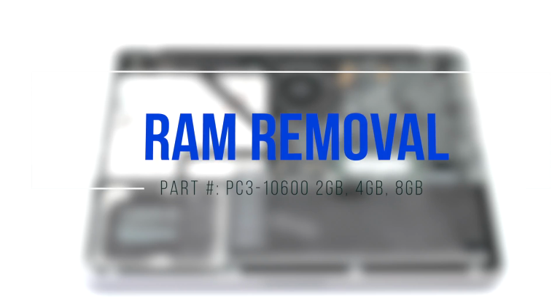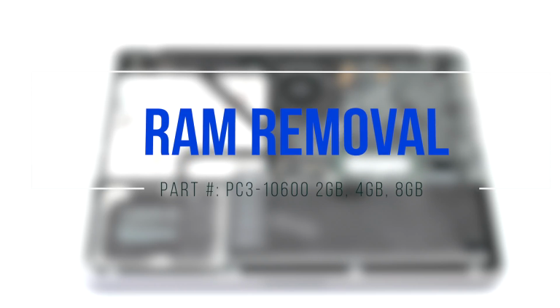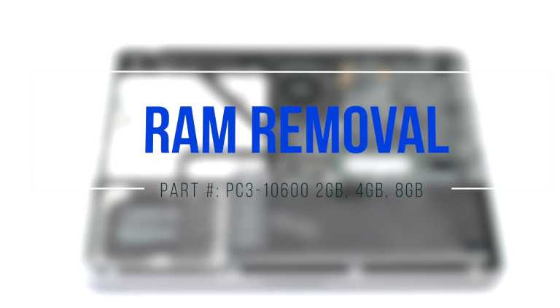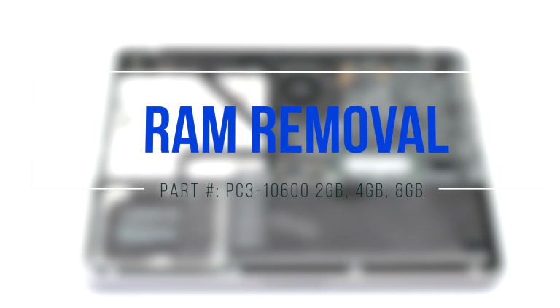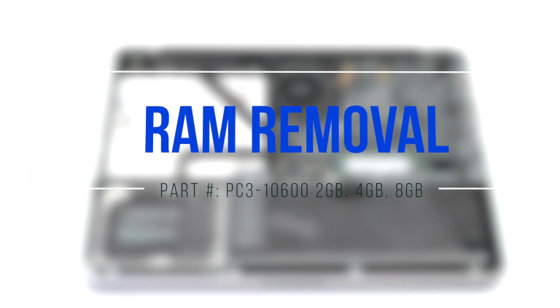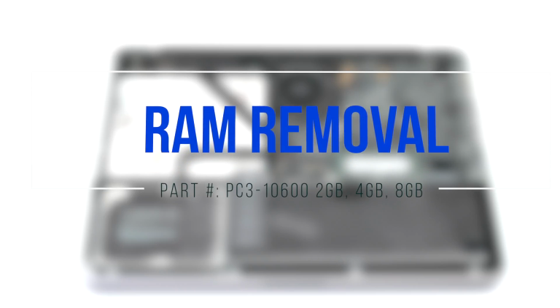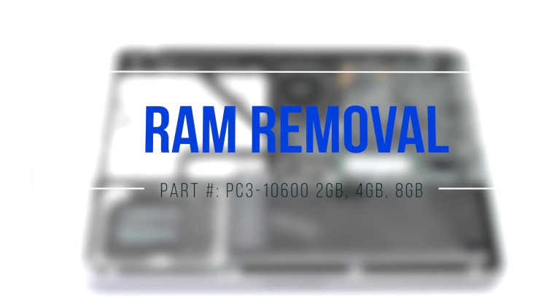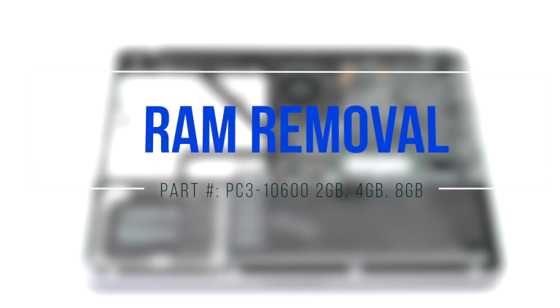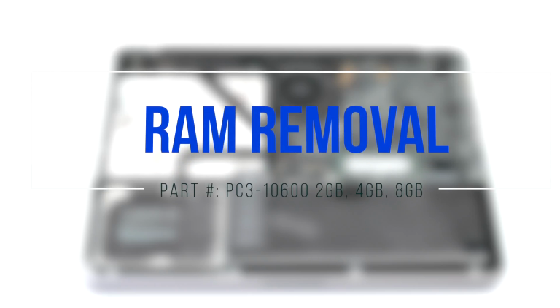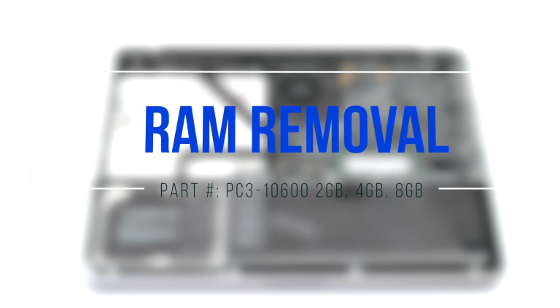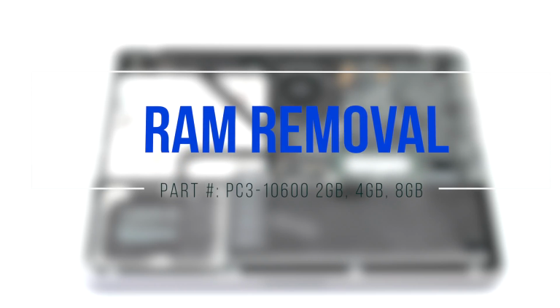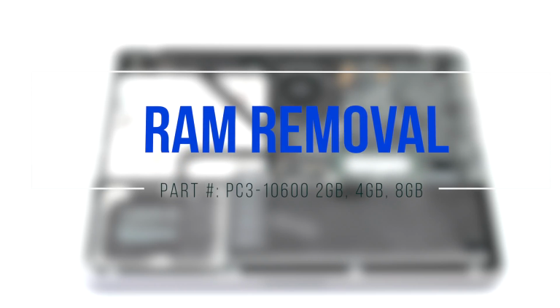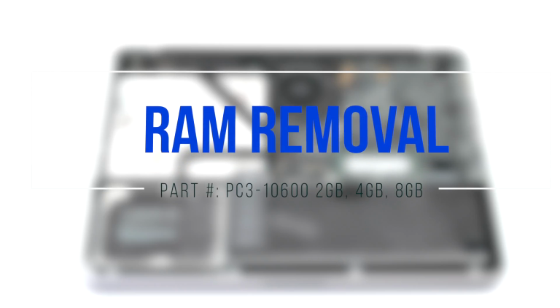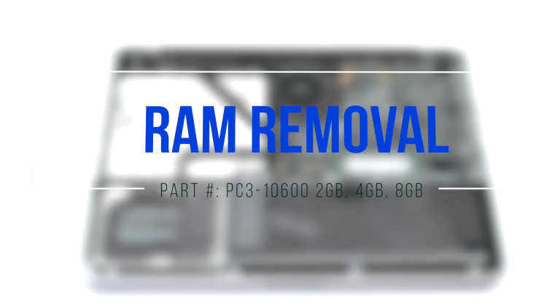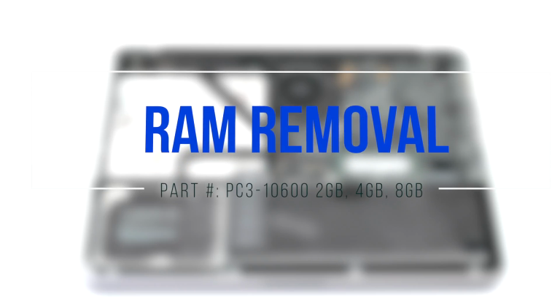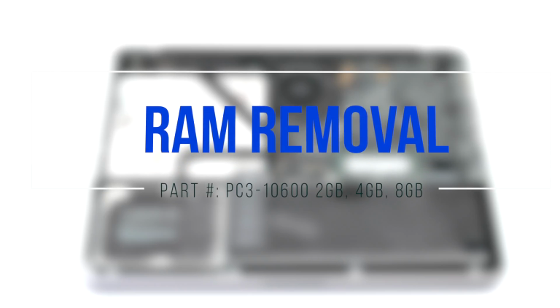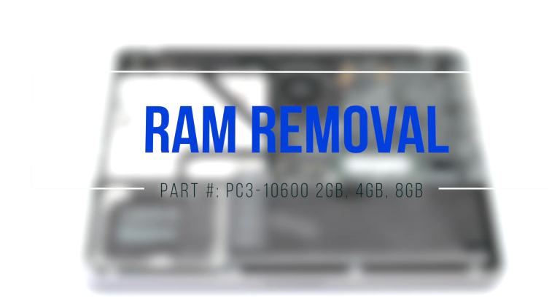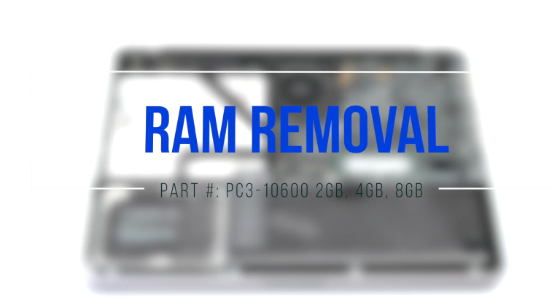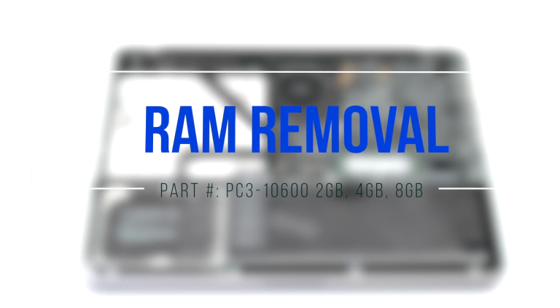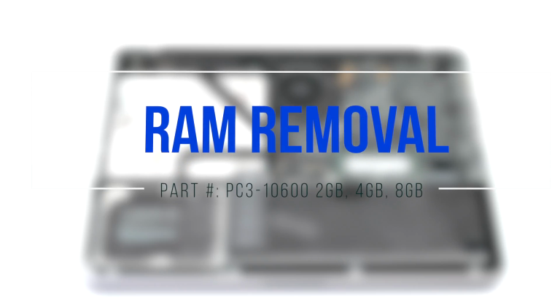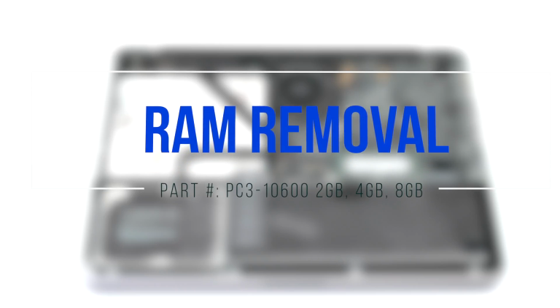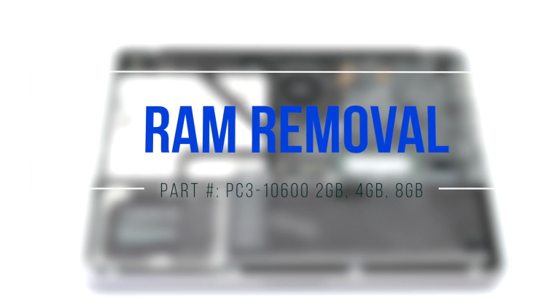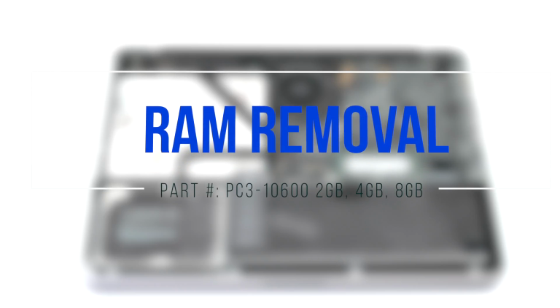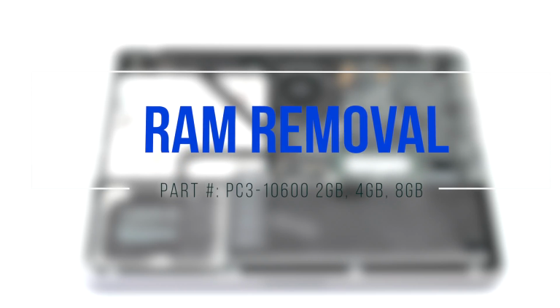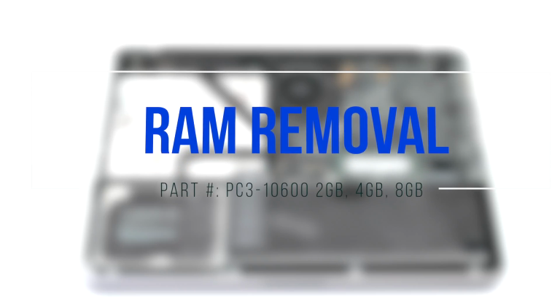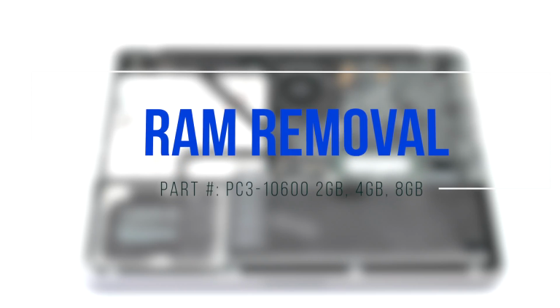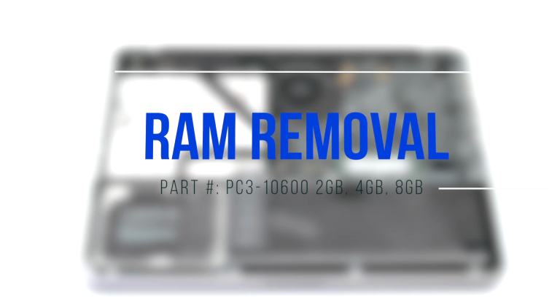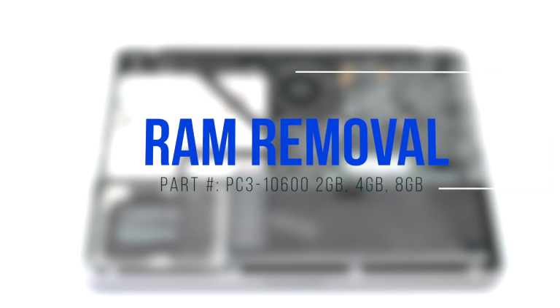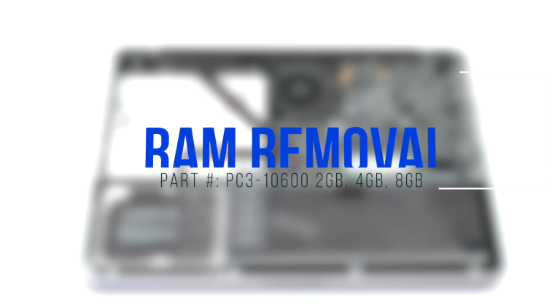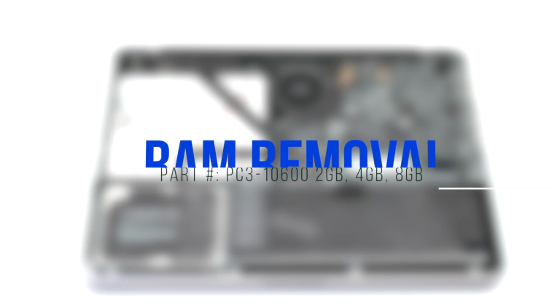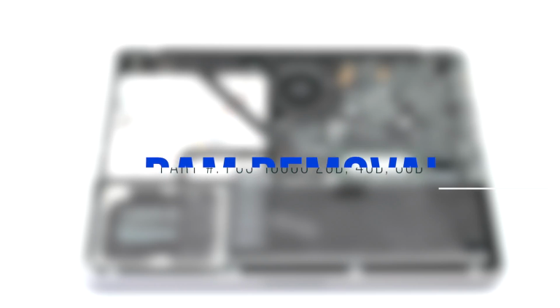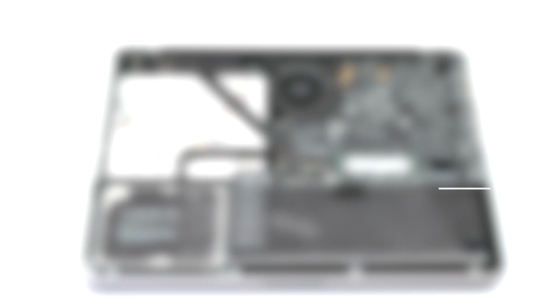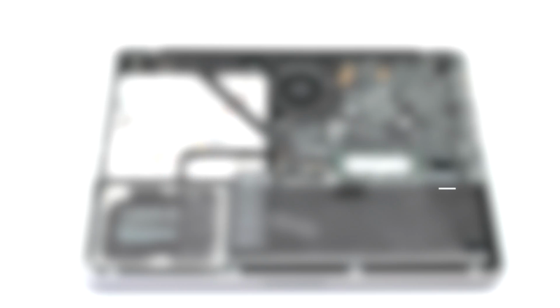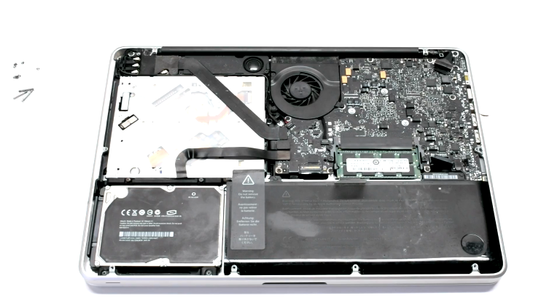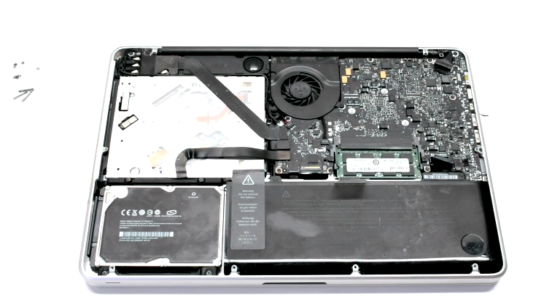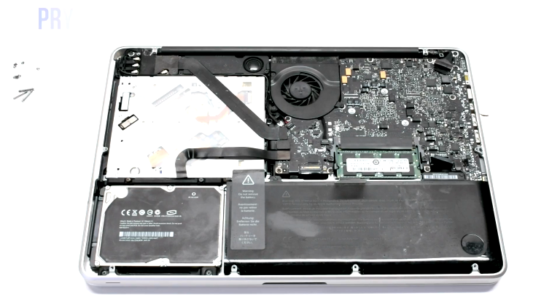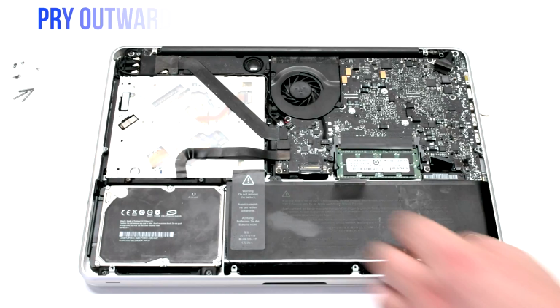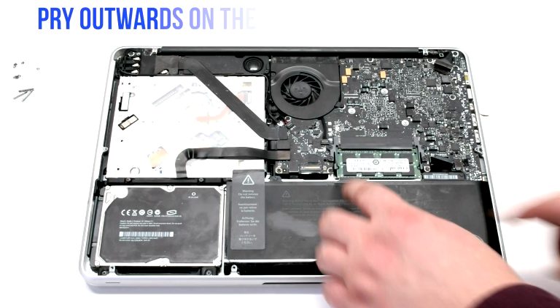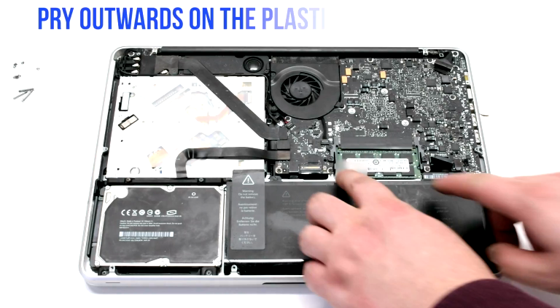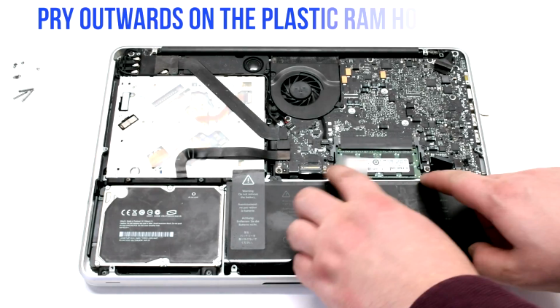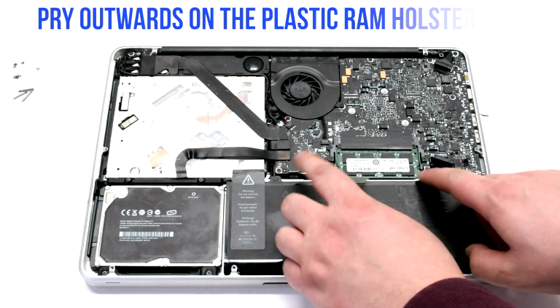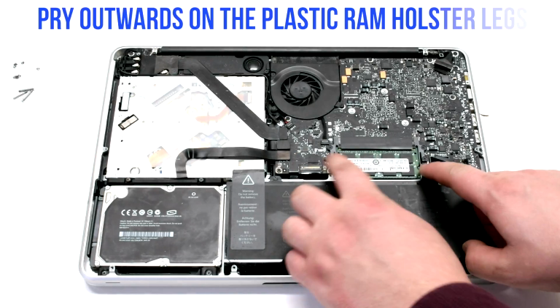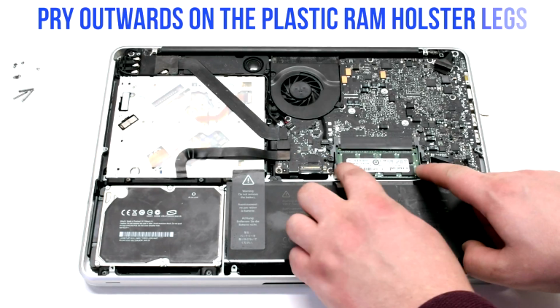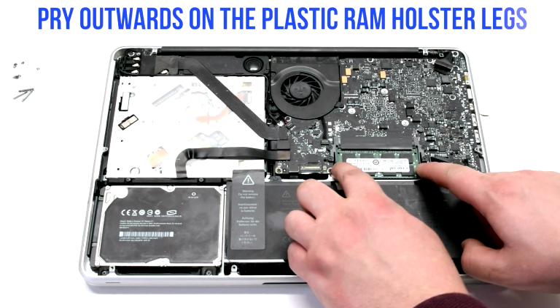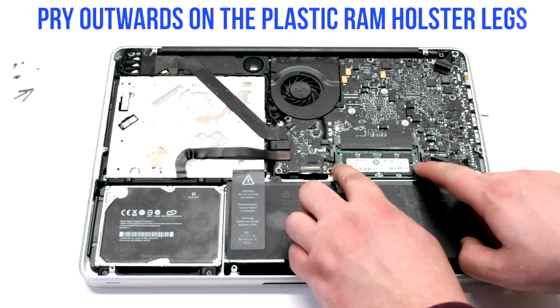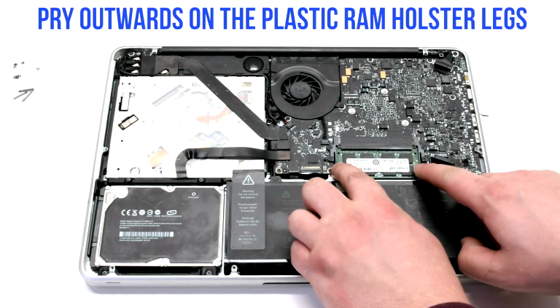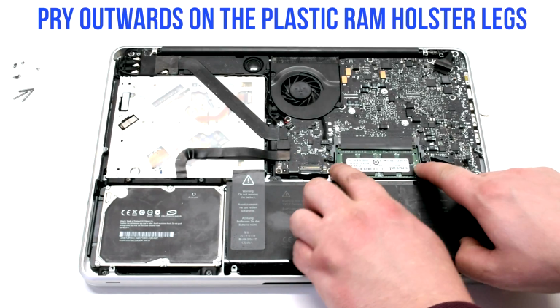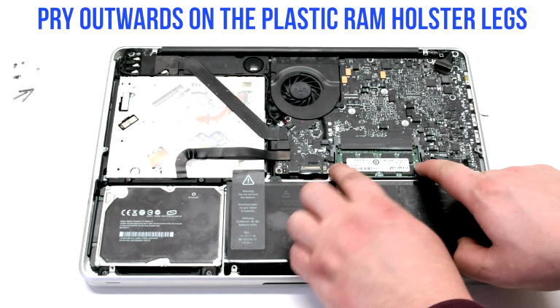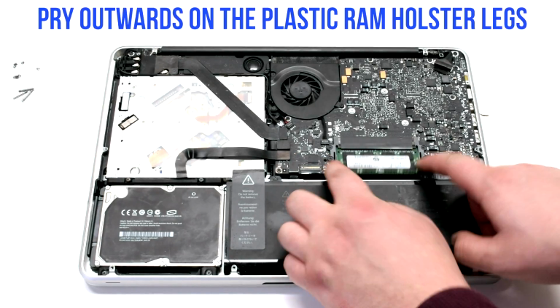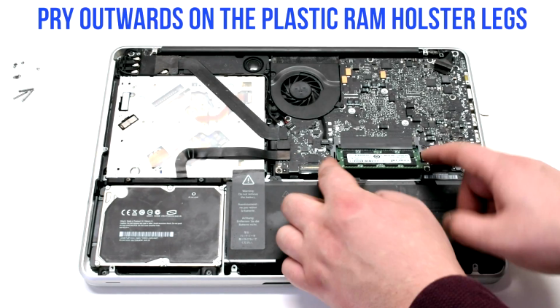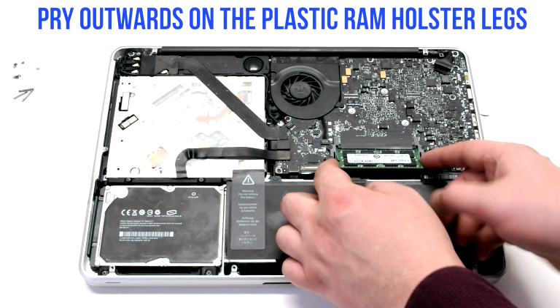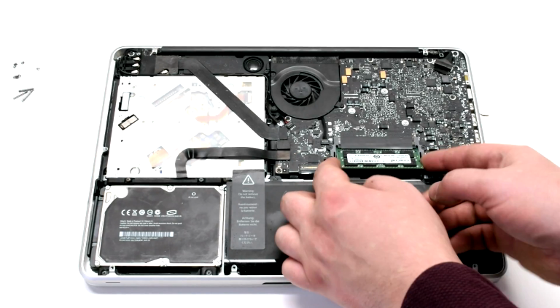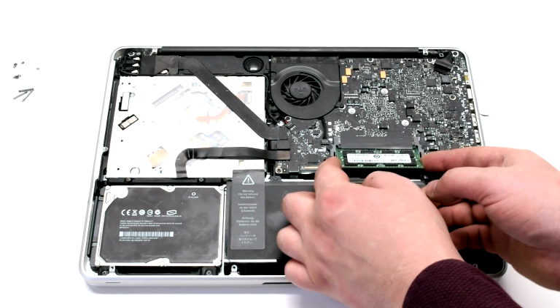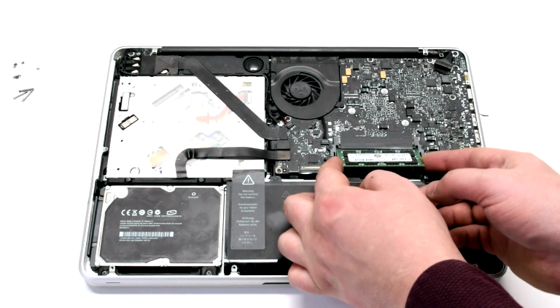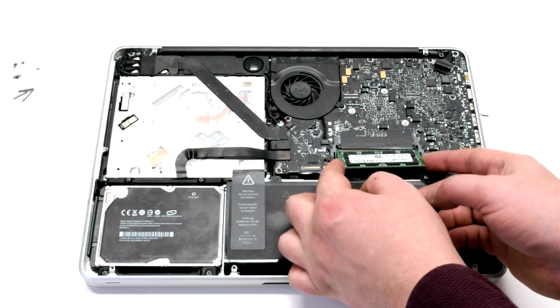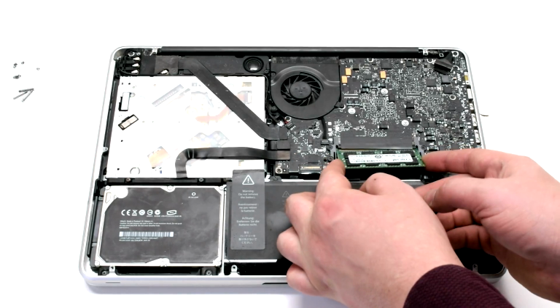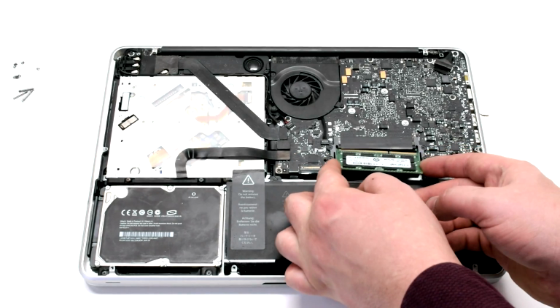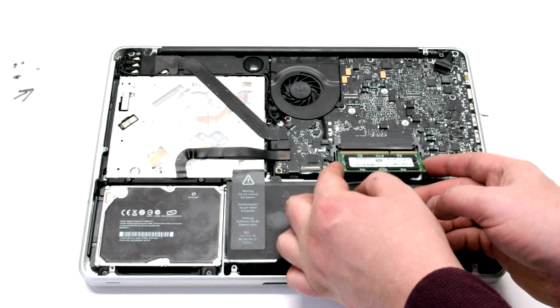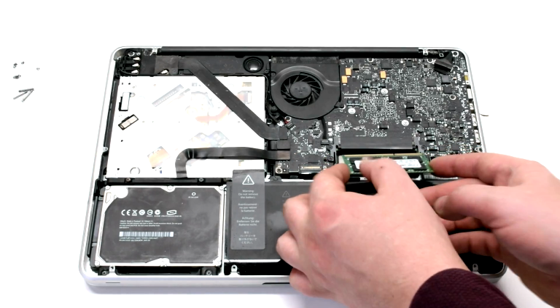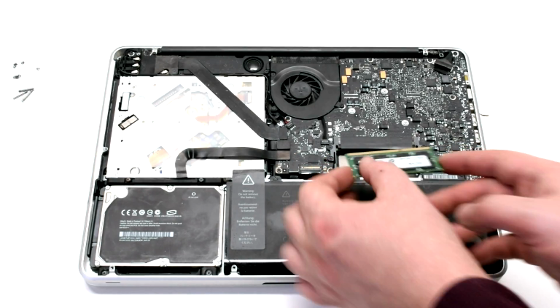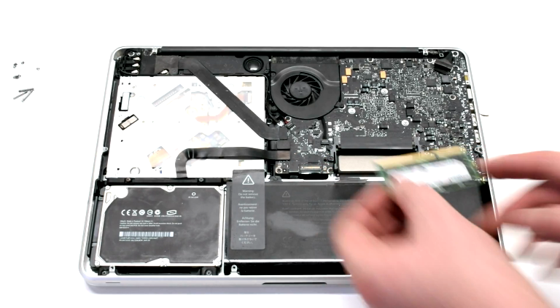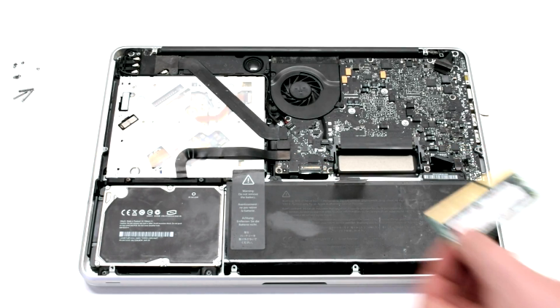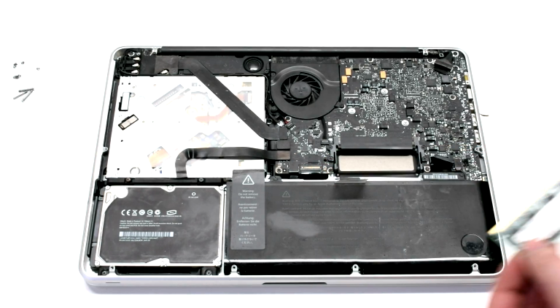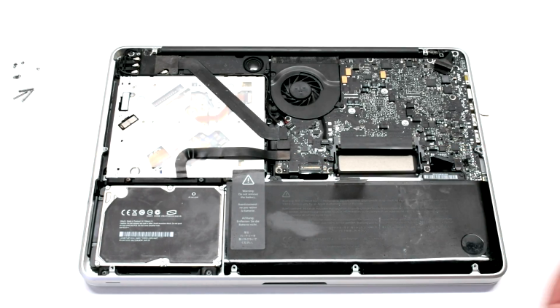RAM removal. Pry outwards on the plastic RAM holster legs.